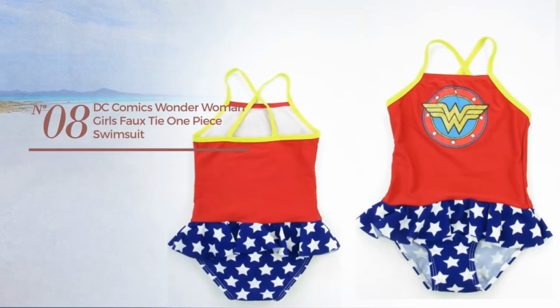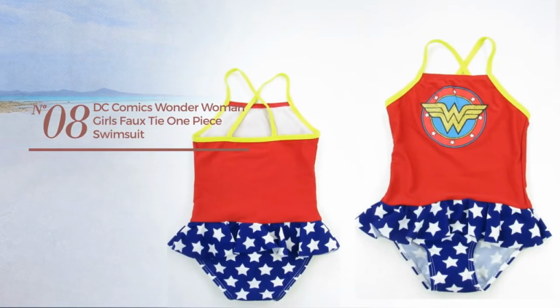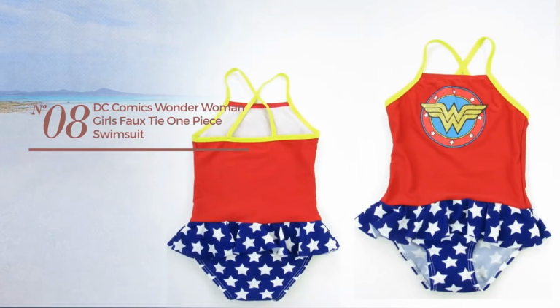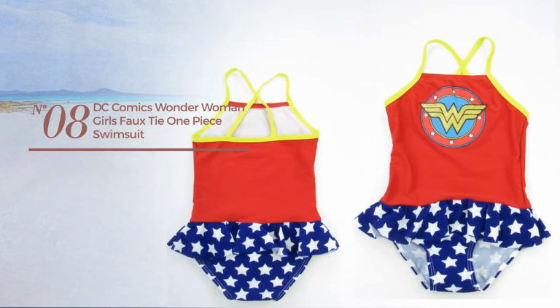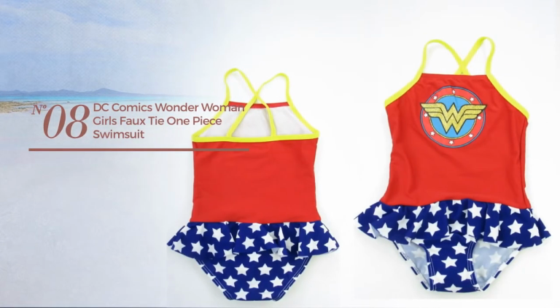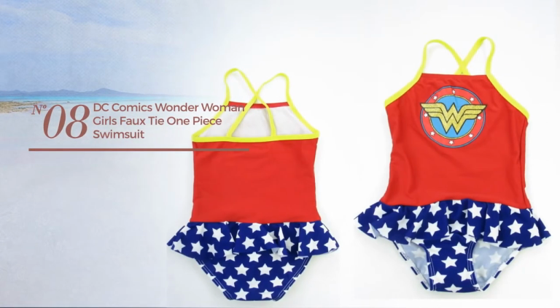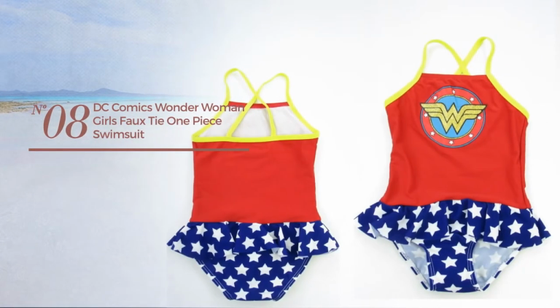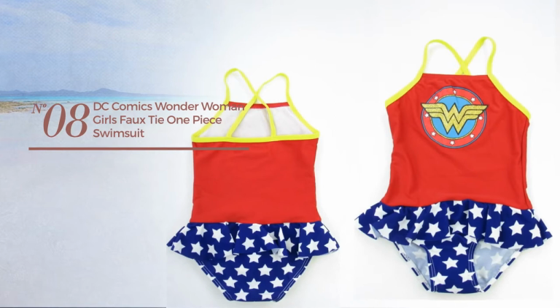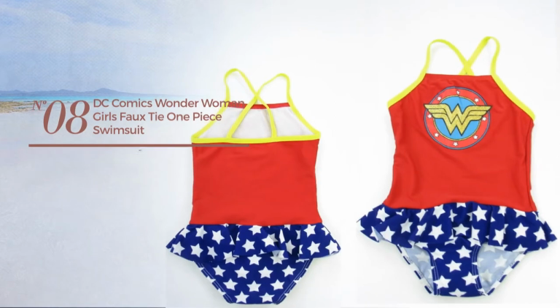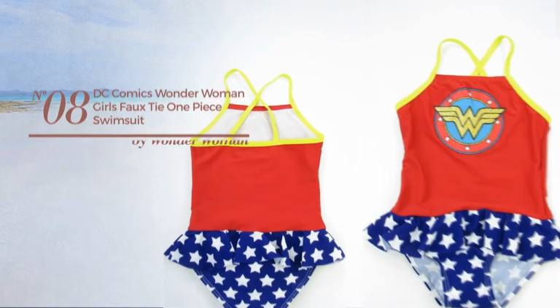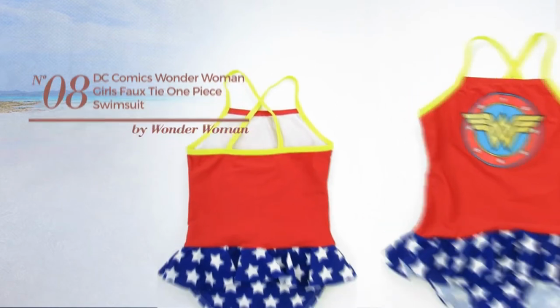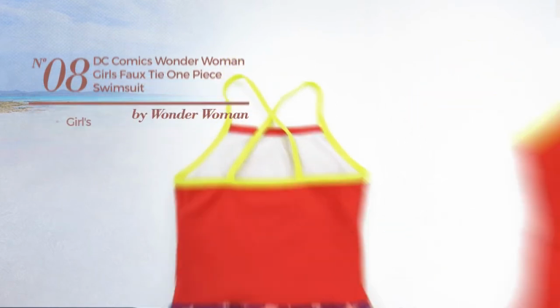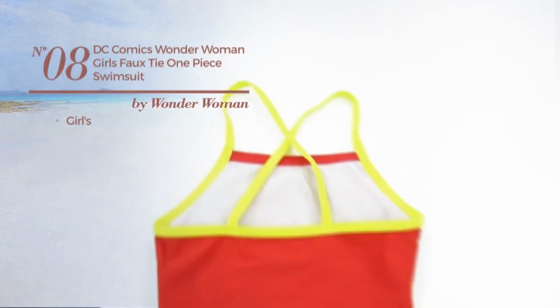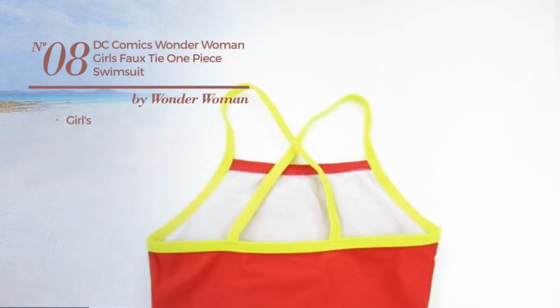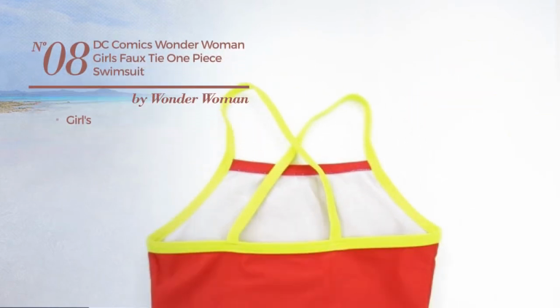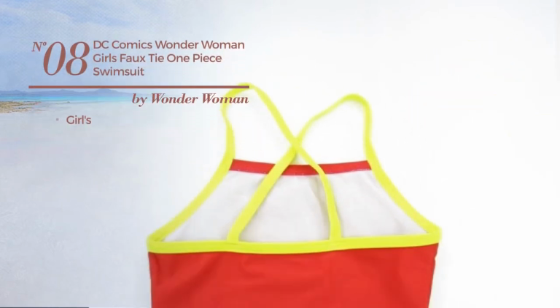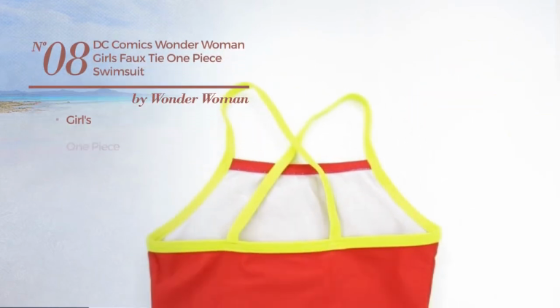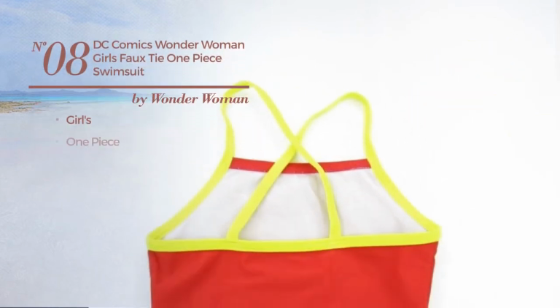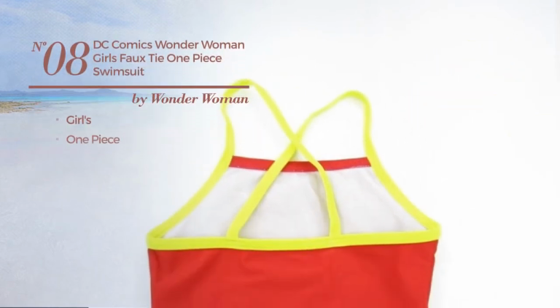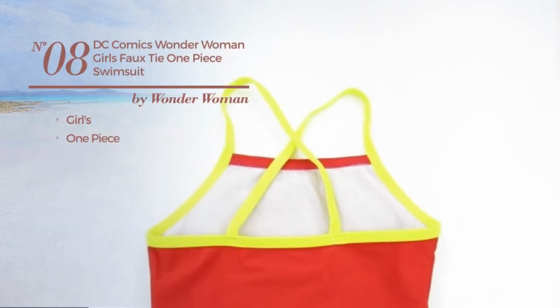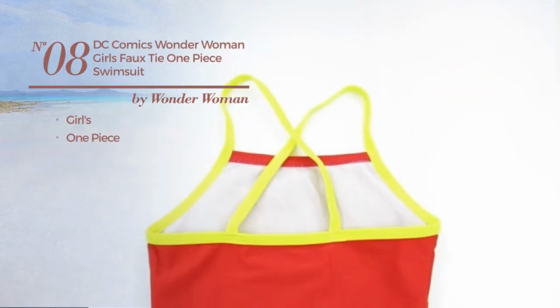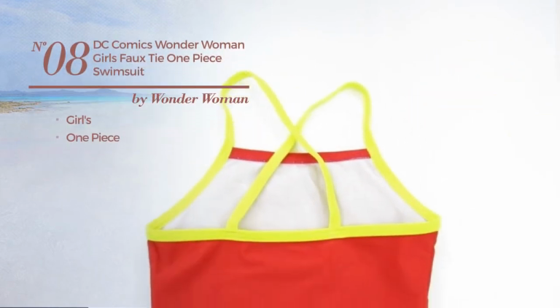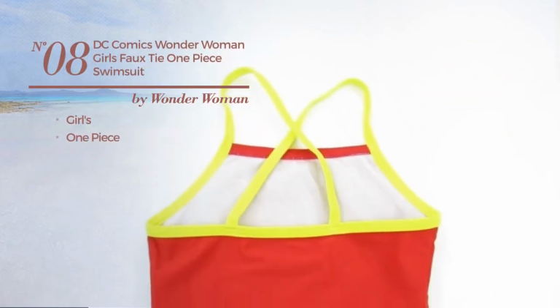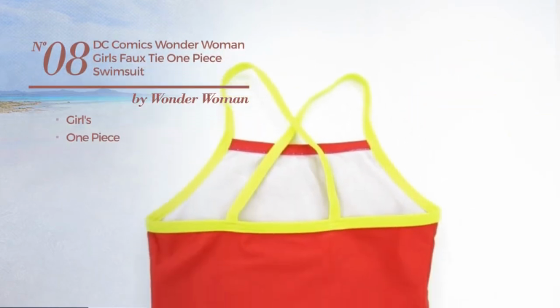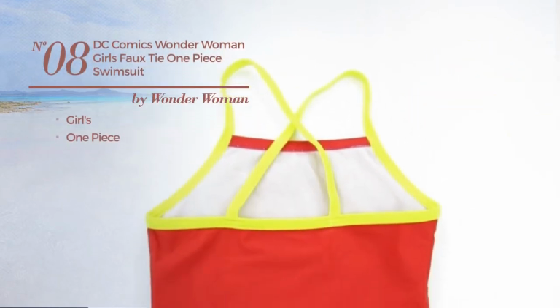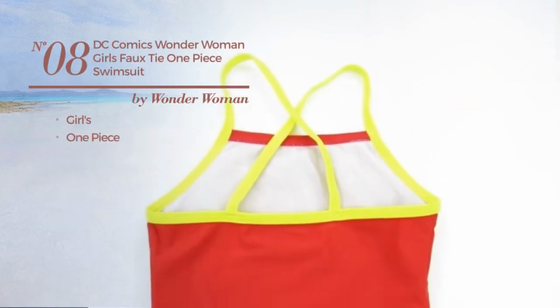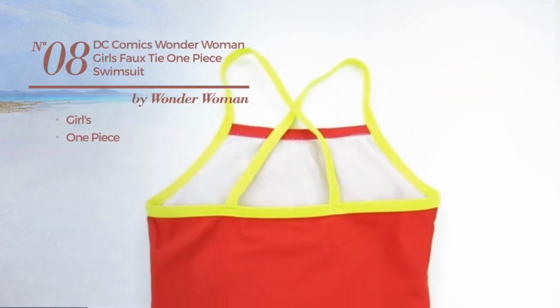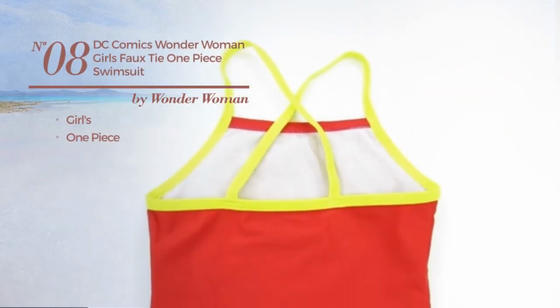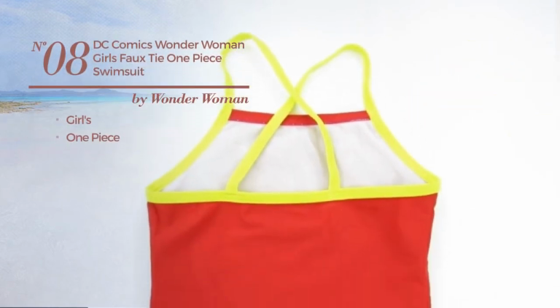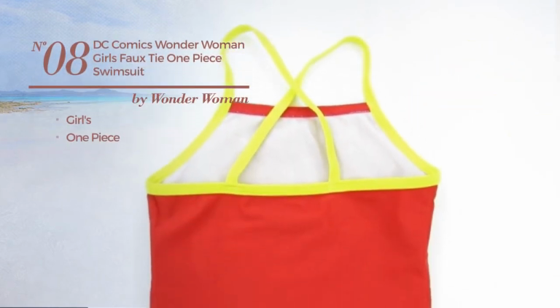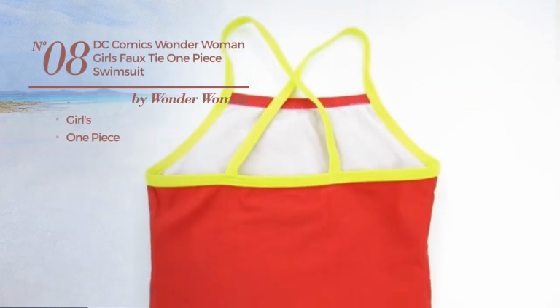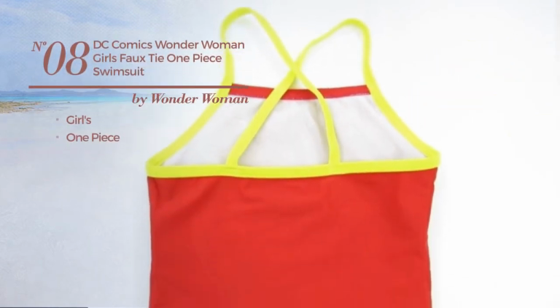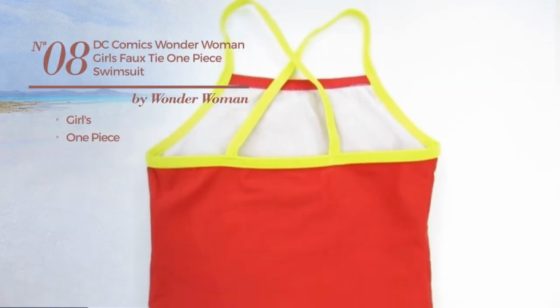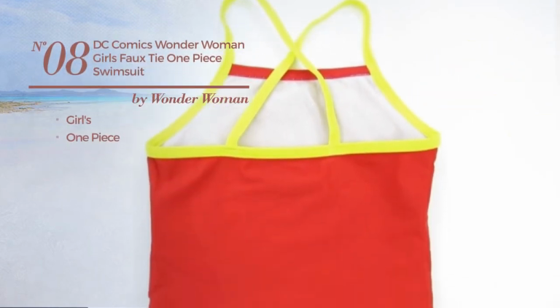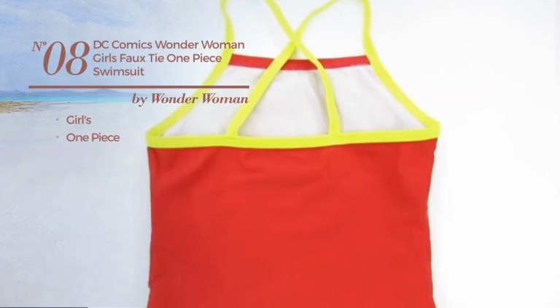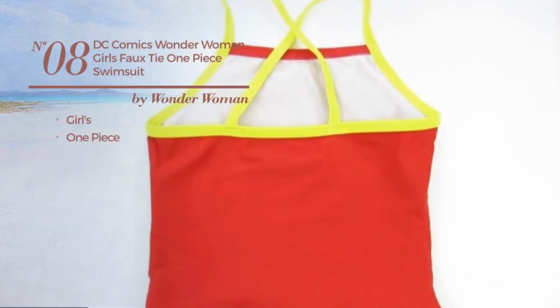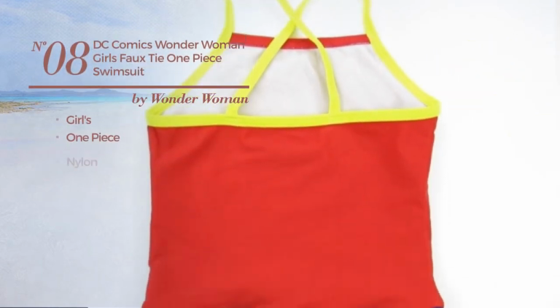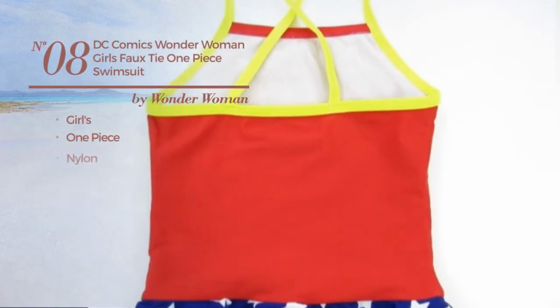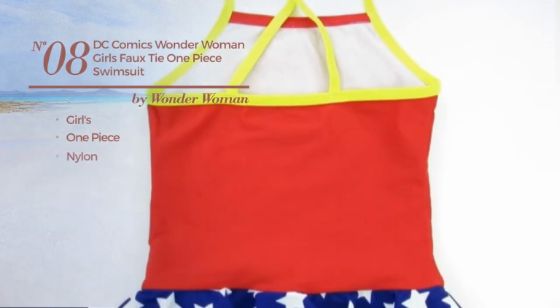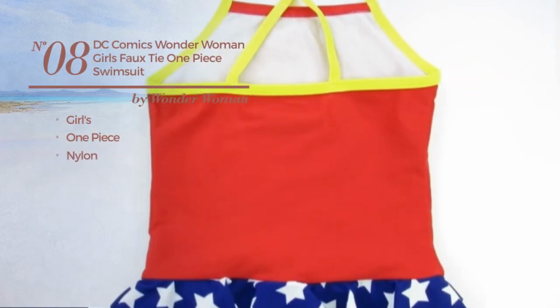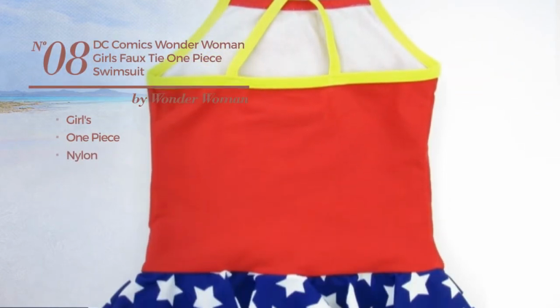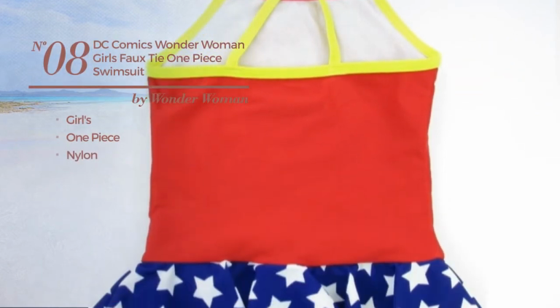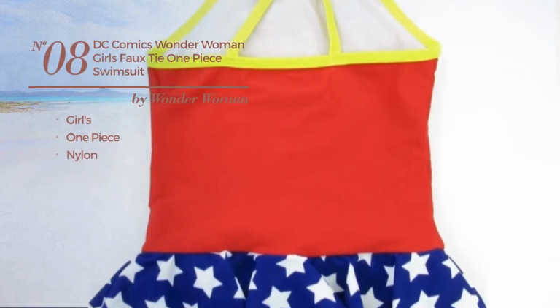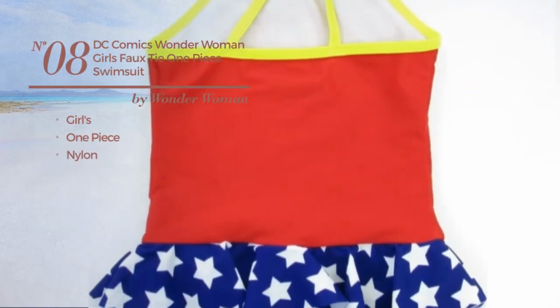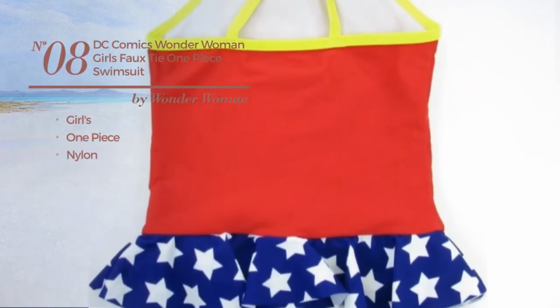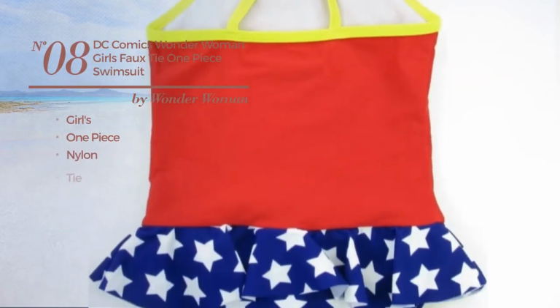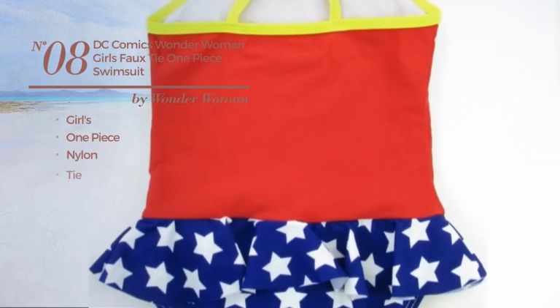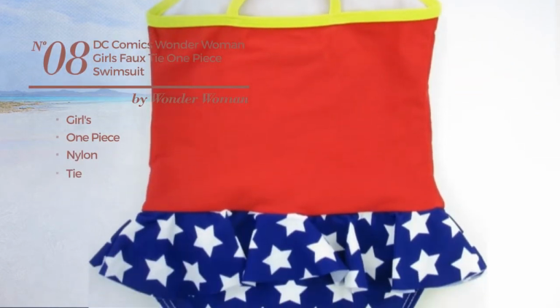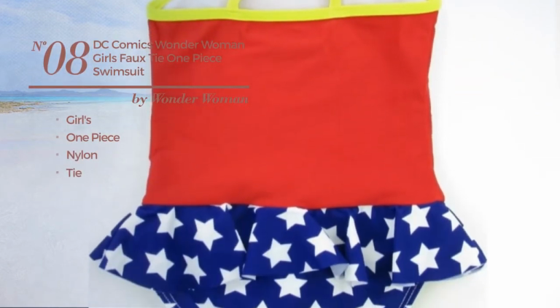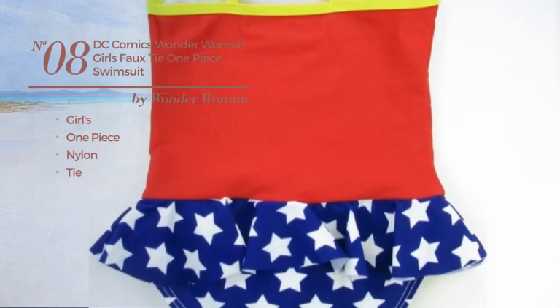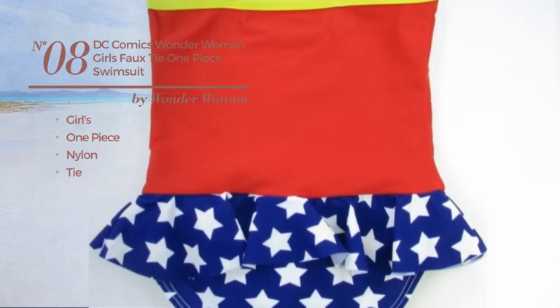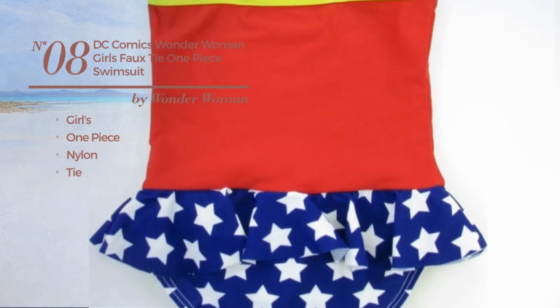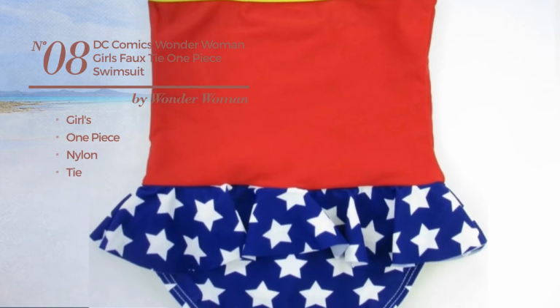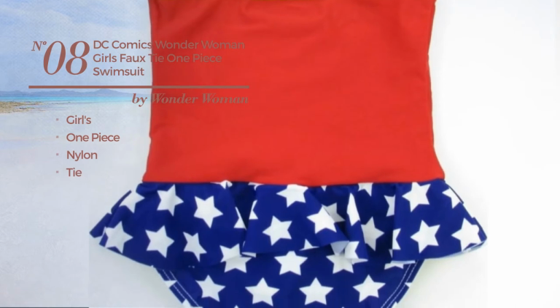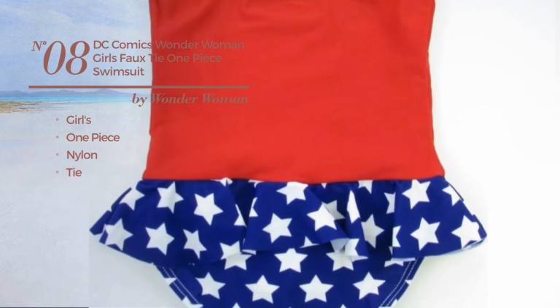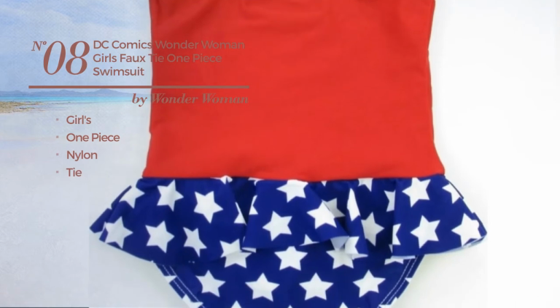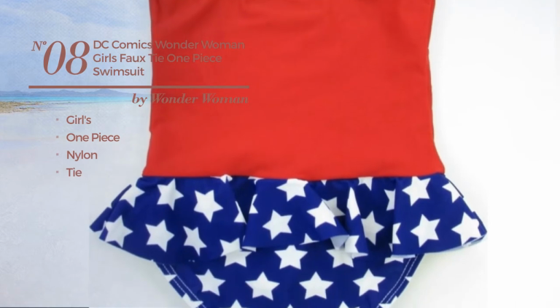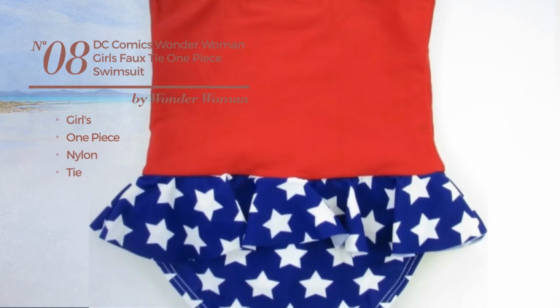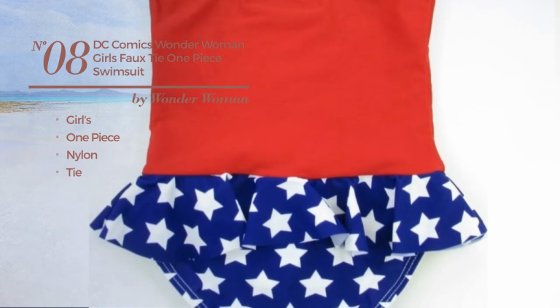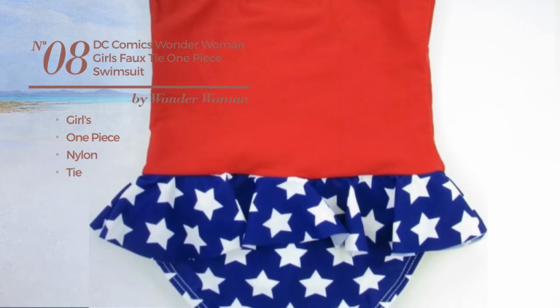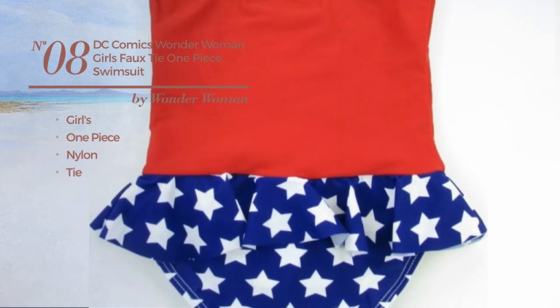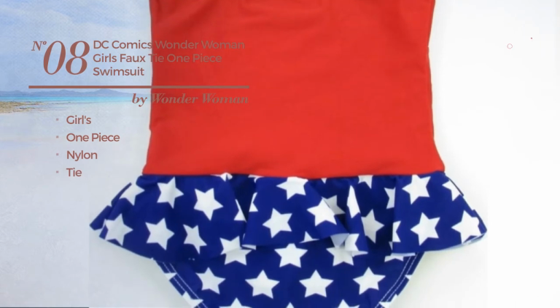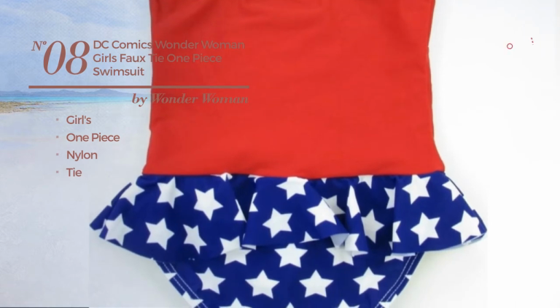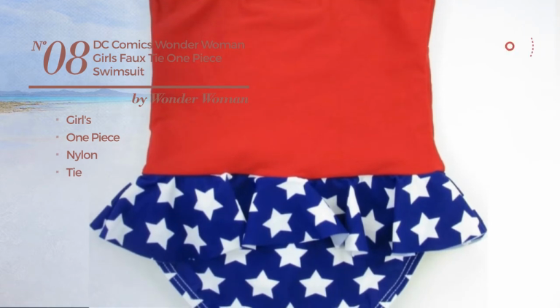Number eight: a girl's one-piece swimsuit crafted from nylon, with a tie. Available in two more colors.